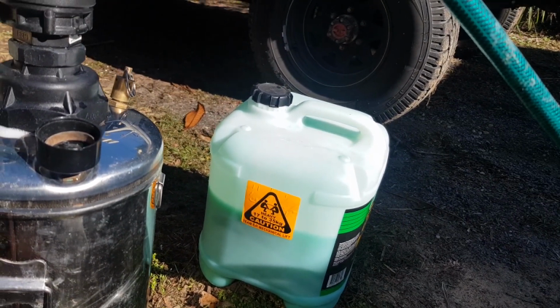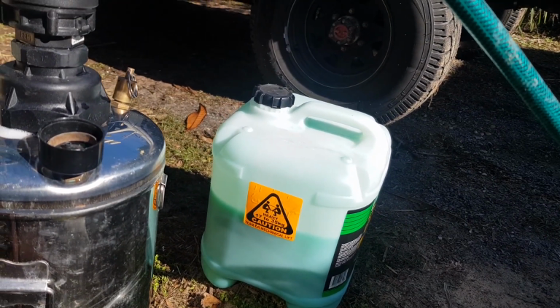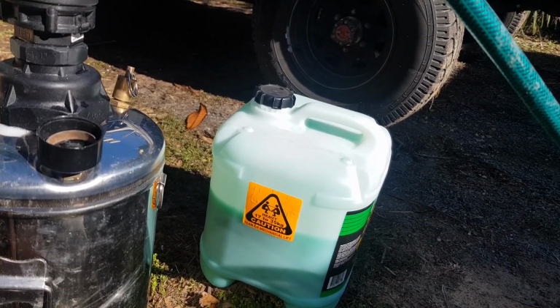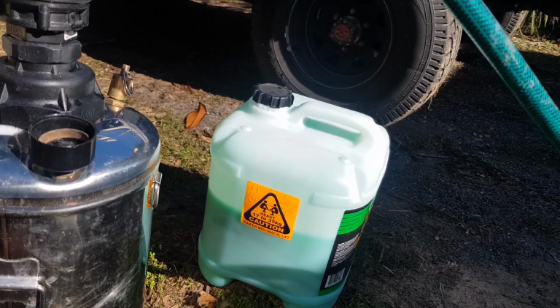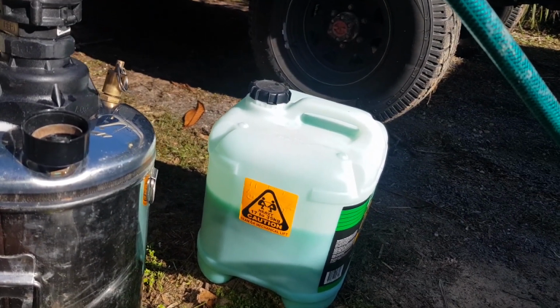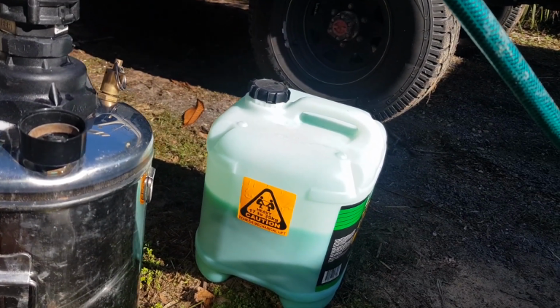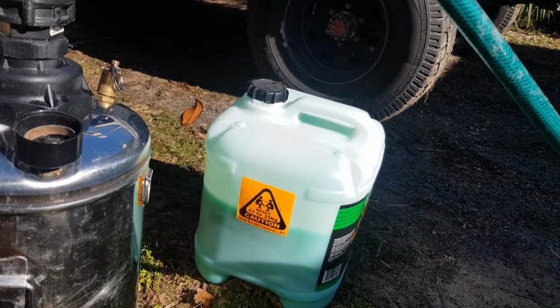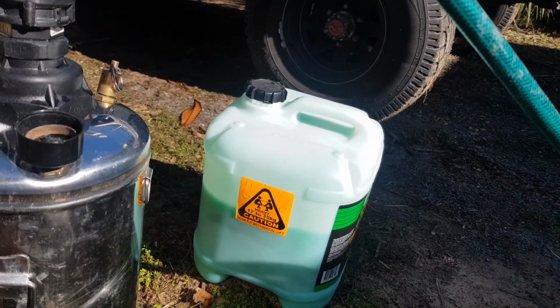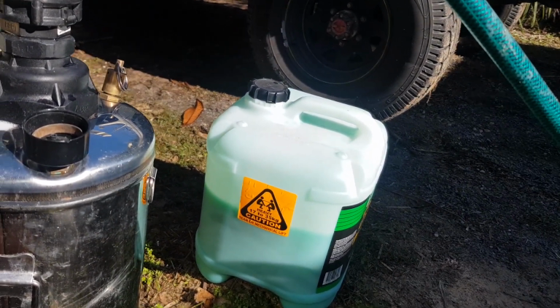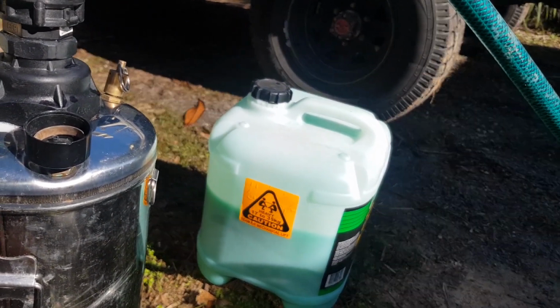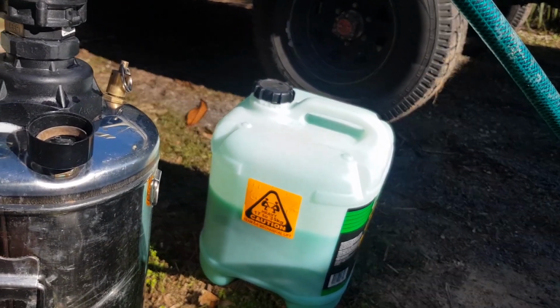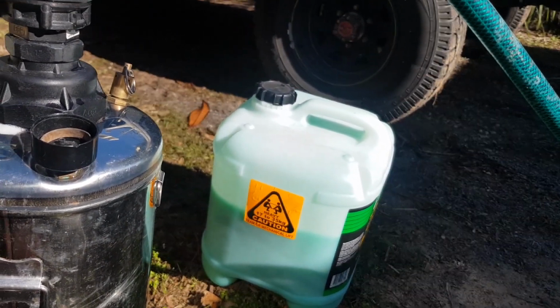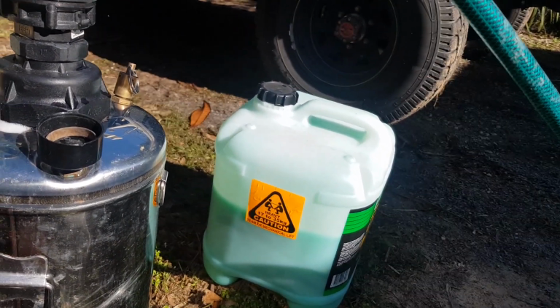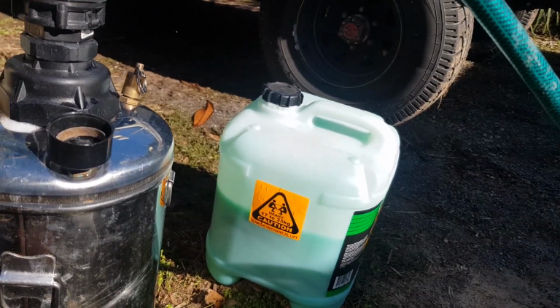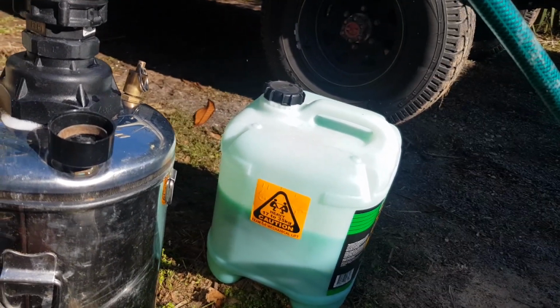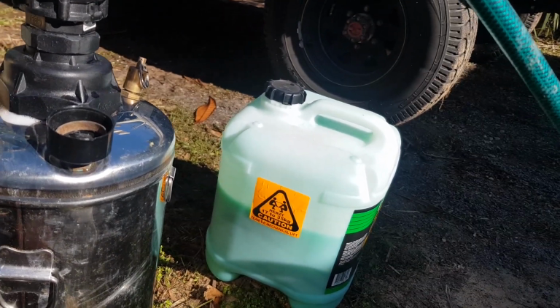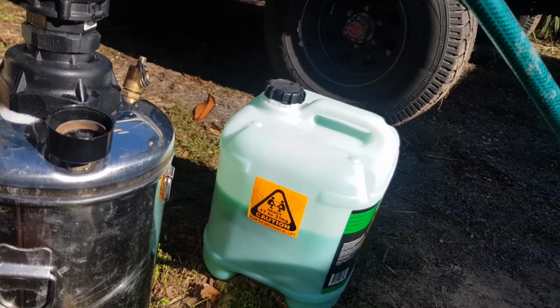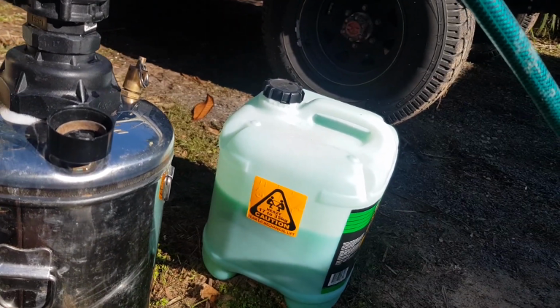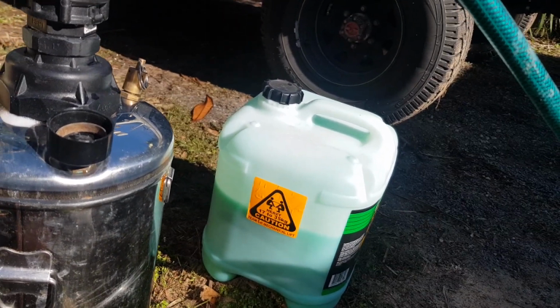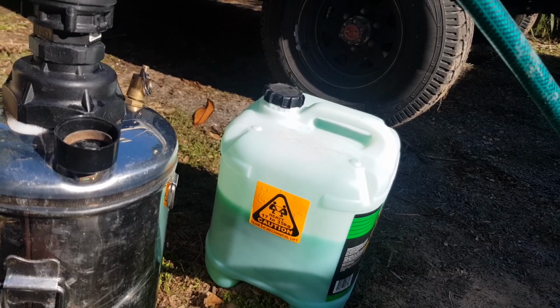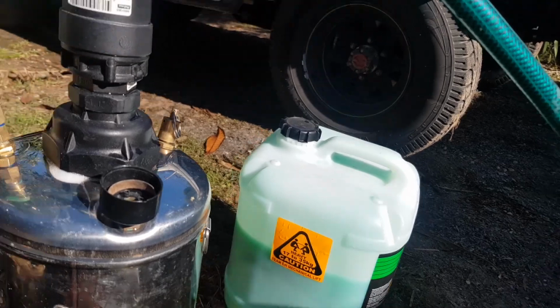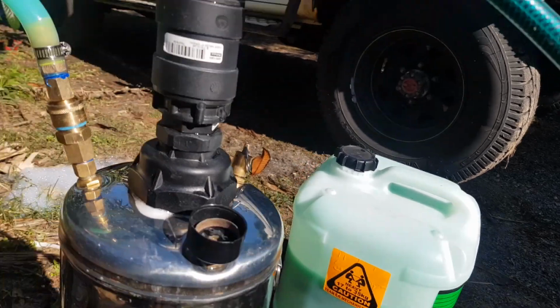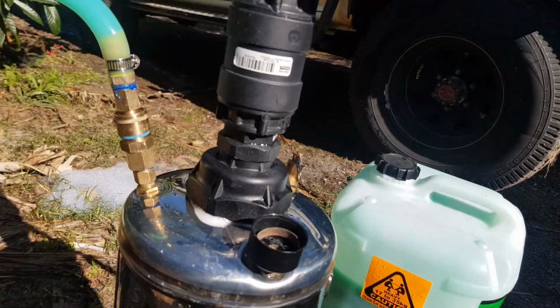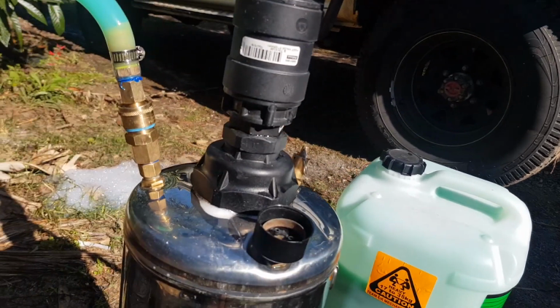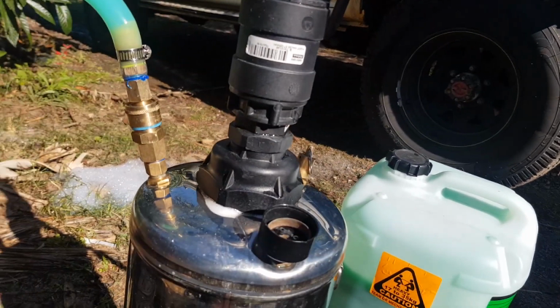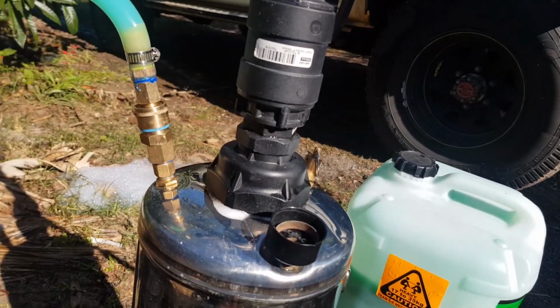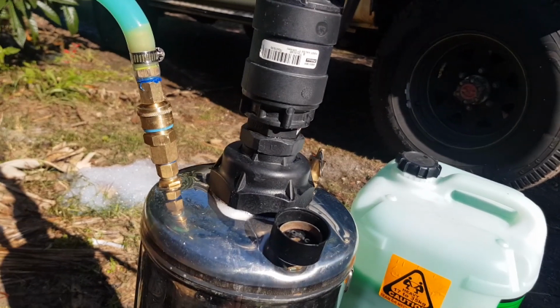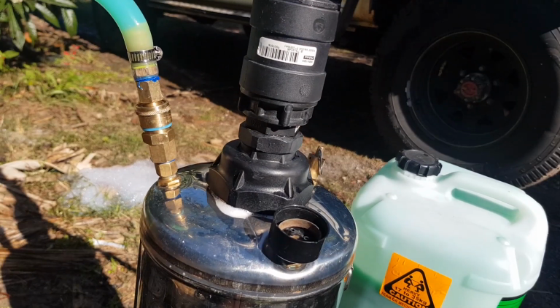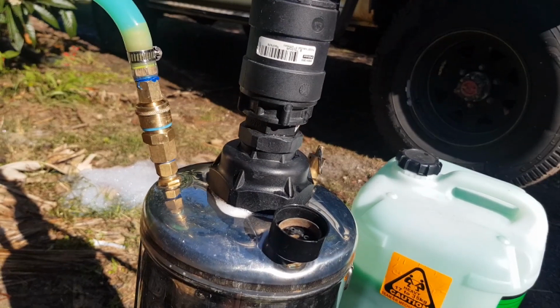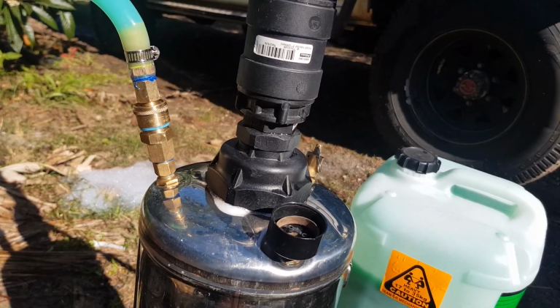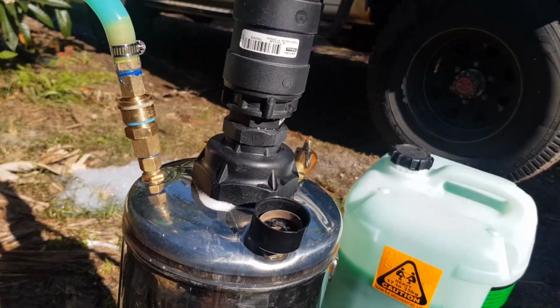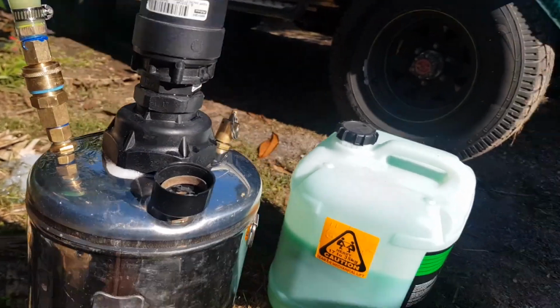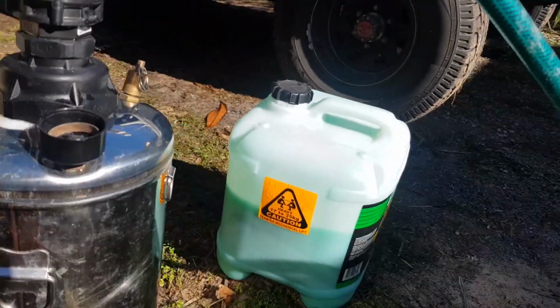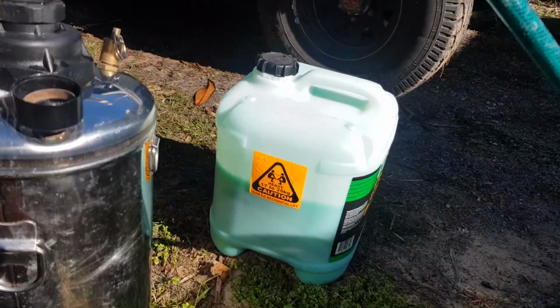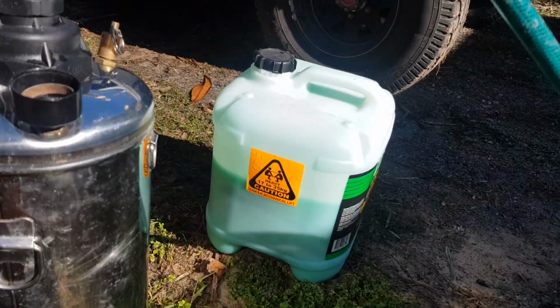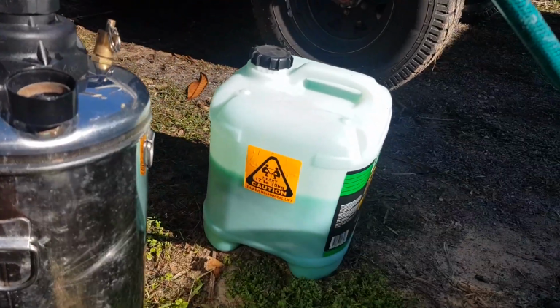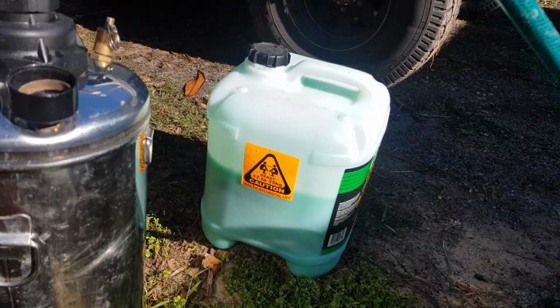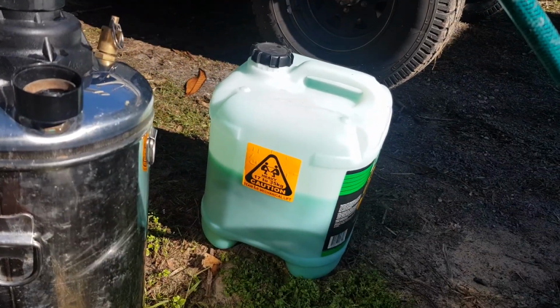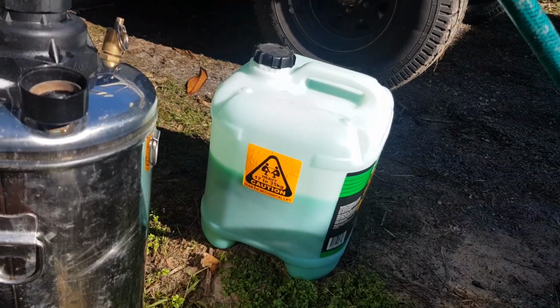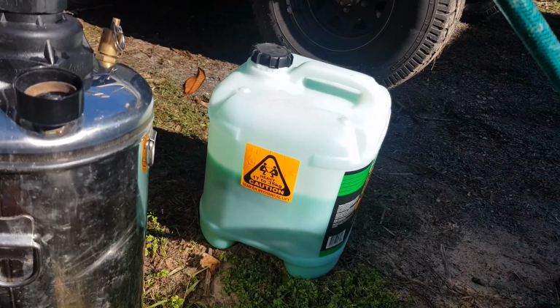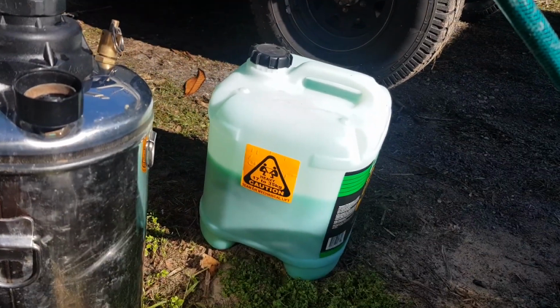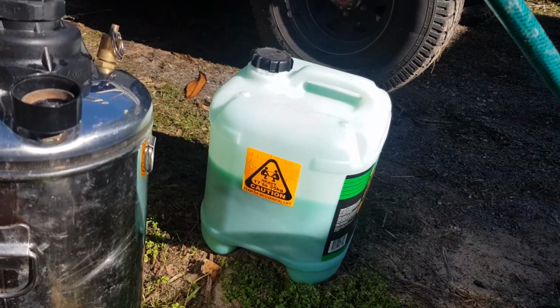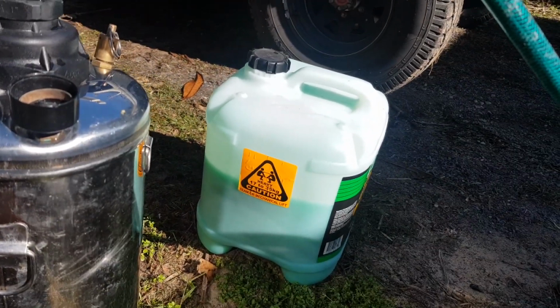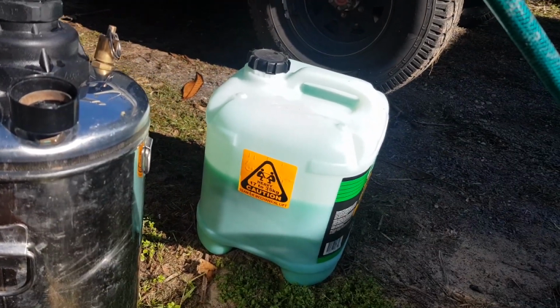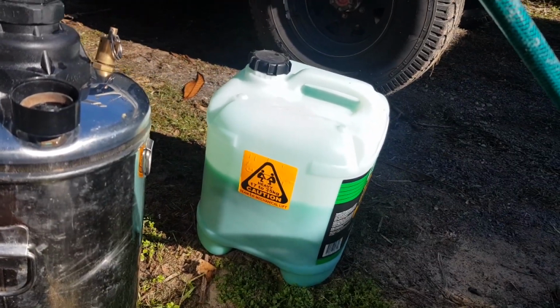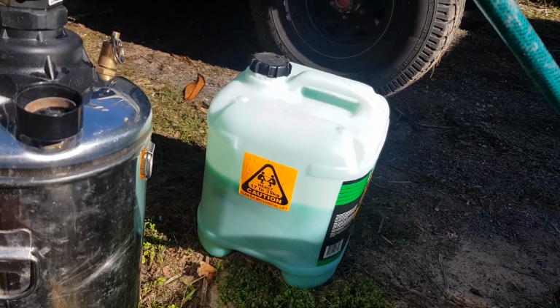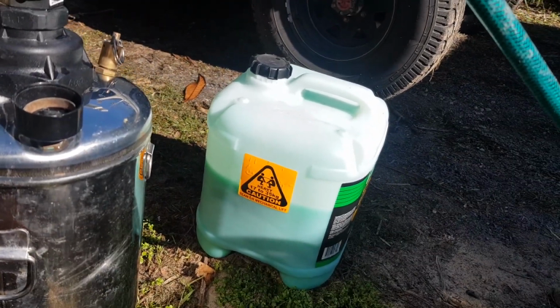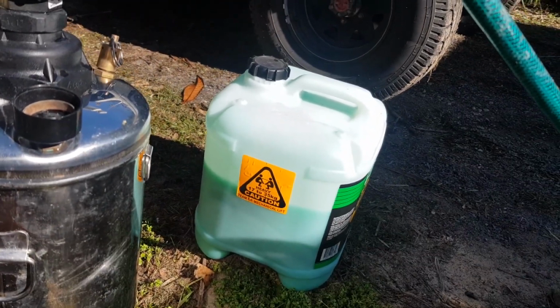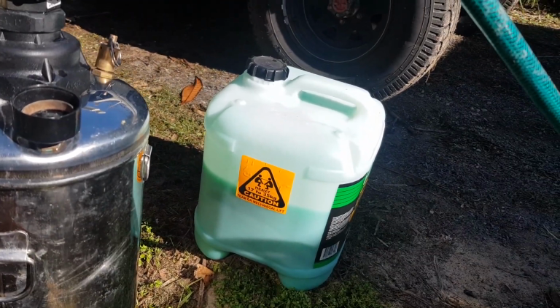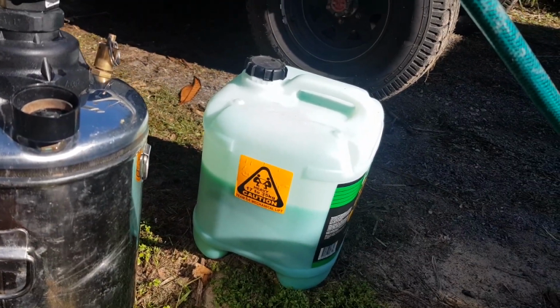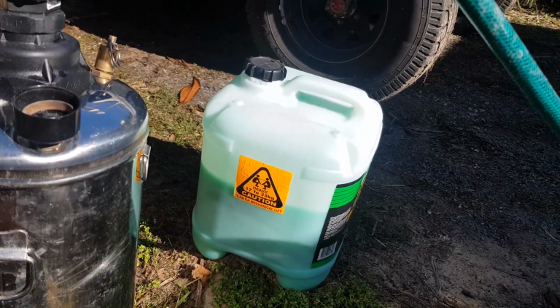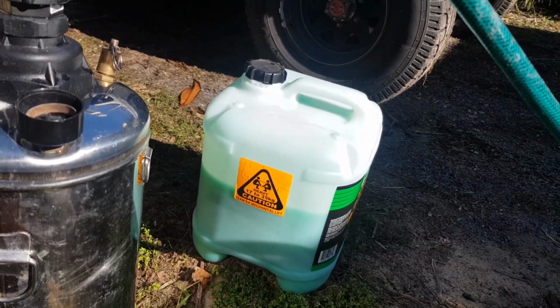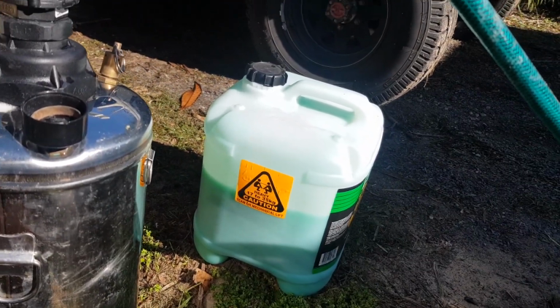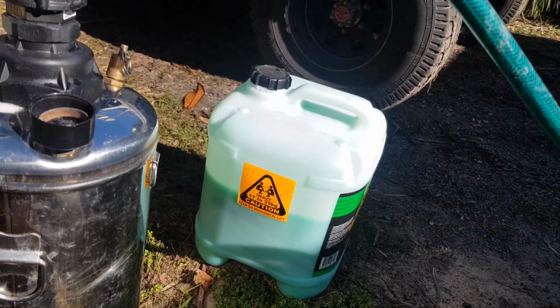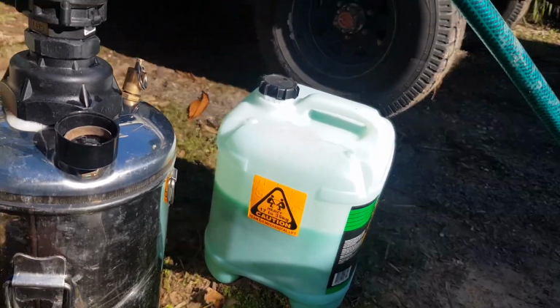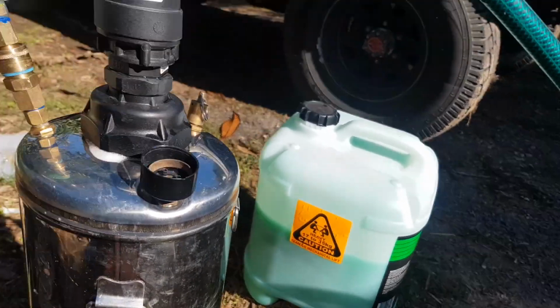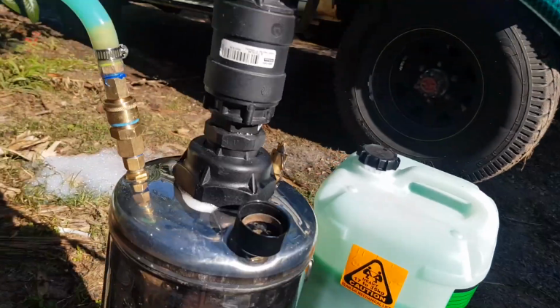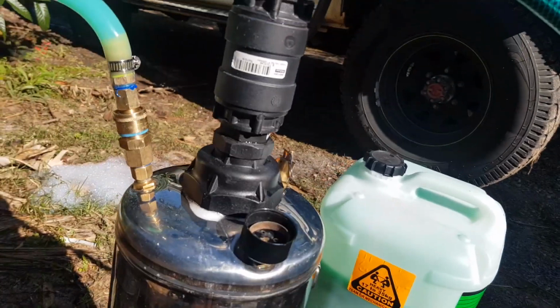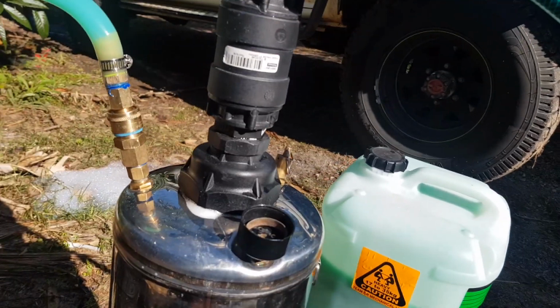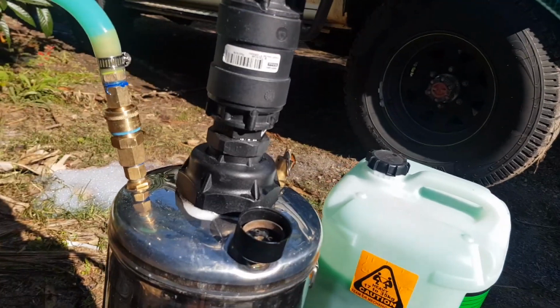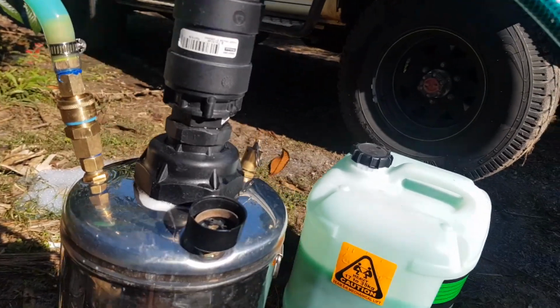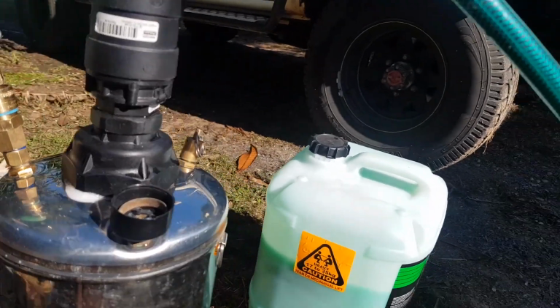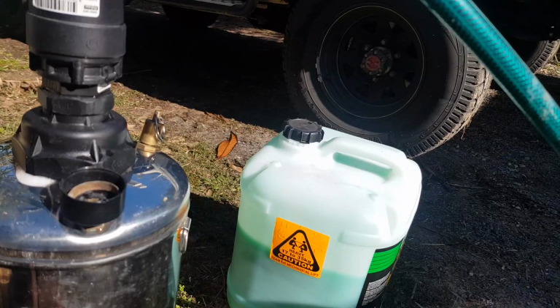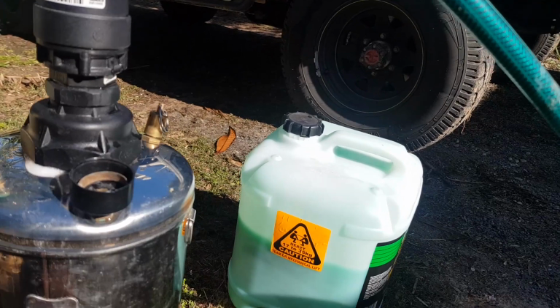I spilled a bit of soap pouring it in there. We're at $120 for 20 litres, so I don't want to do too much of that.